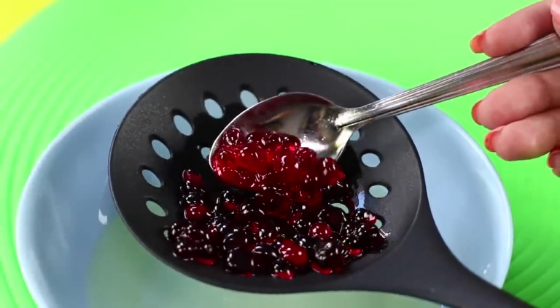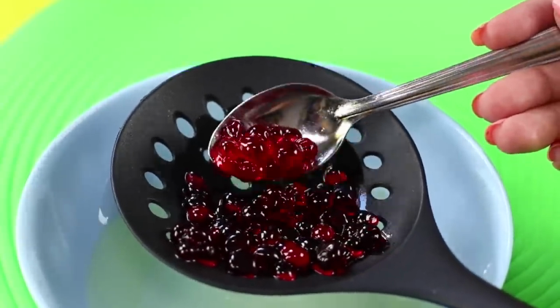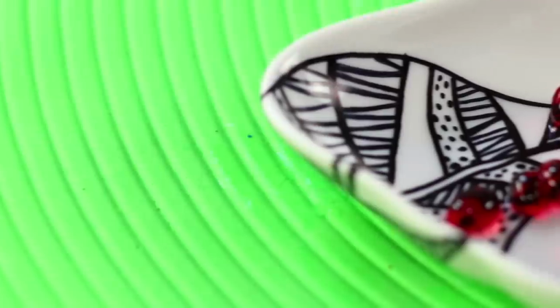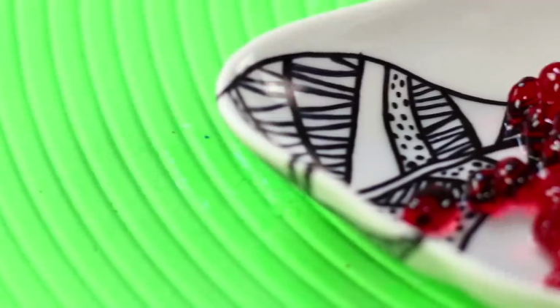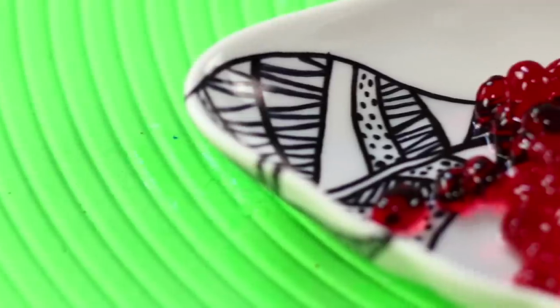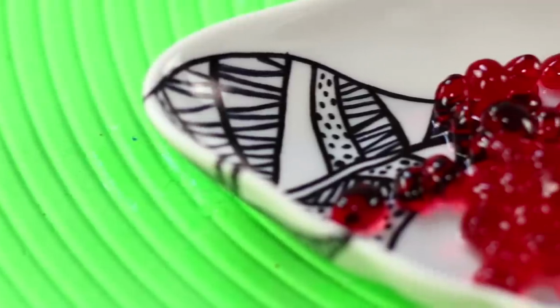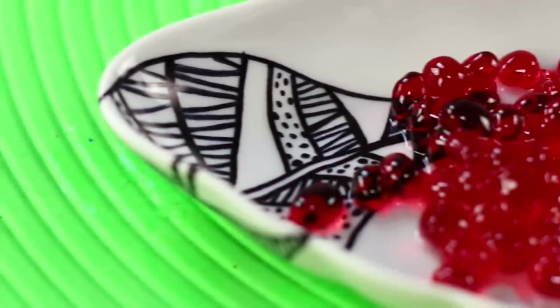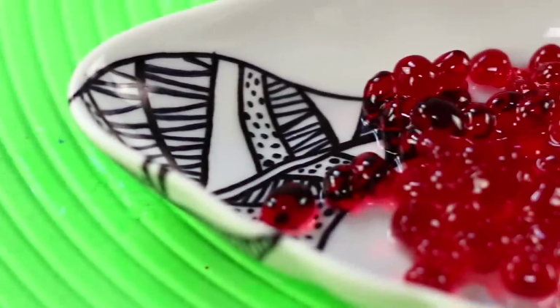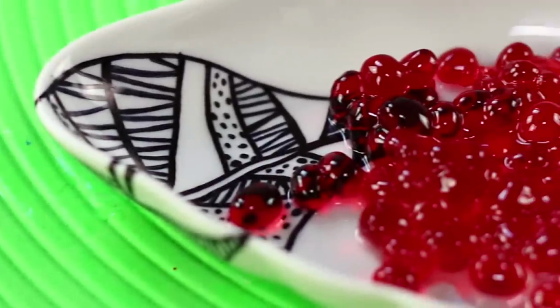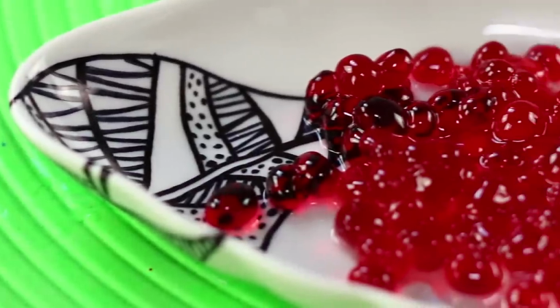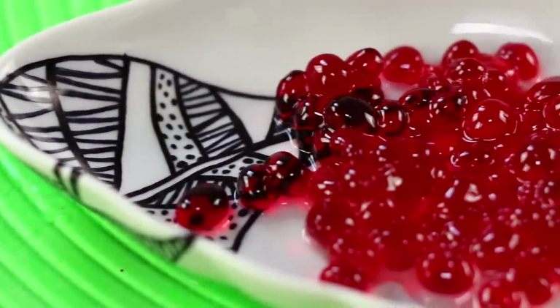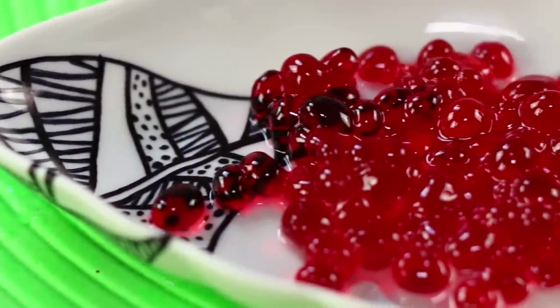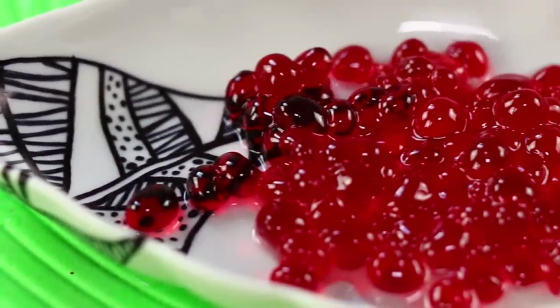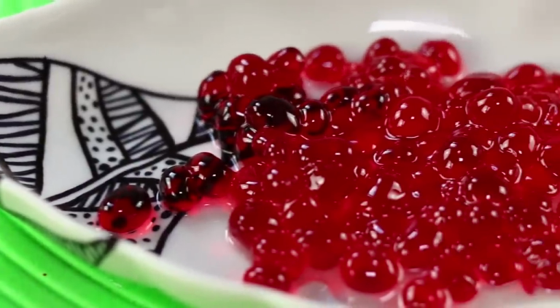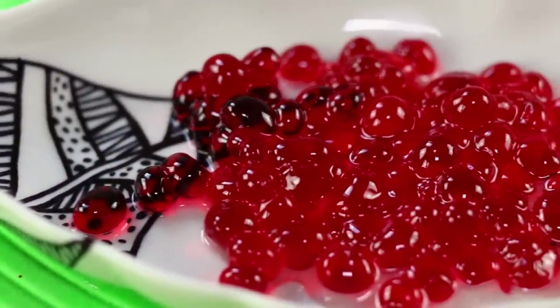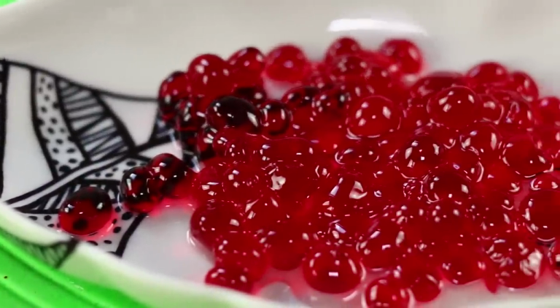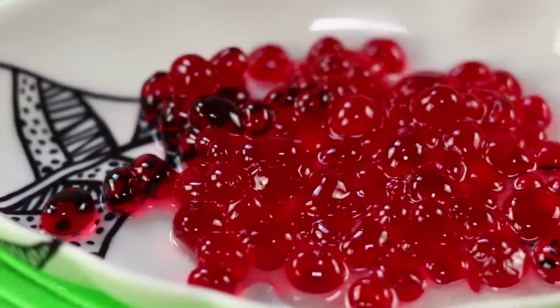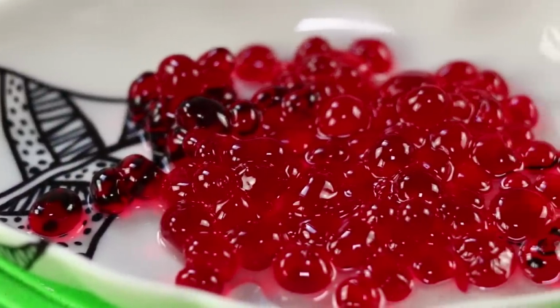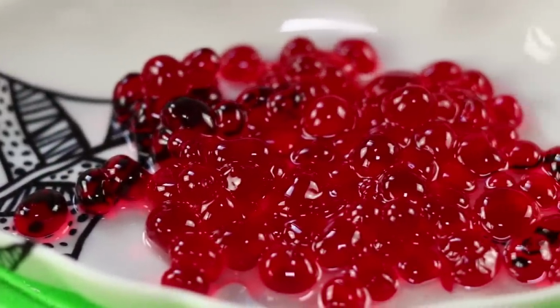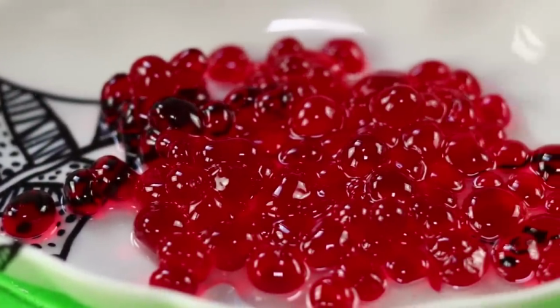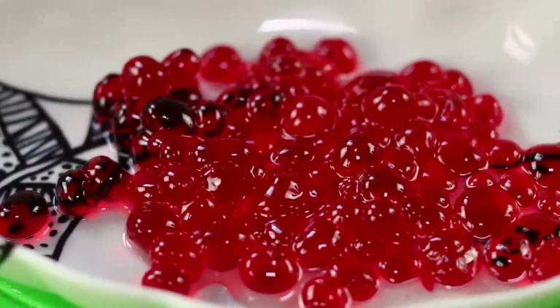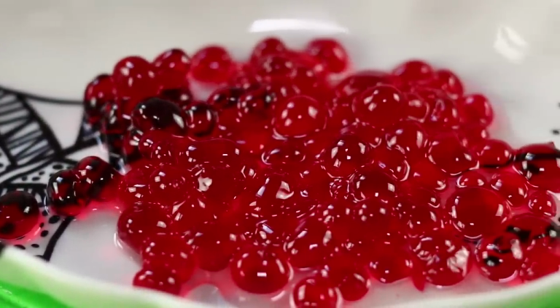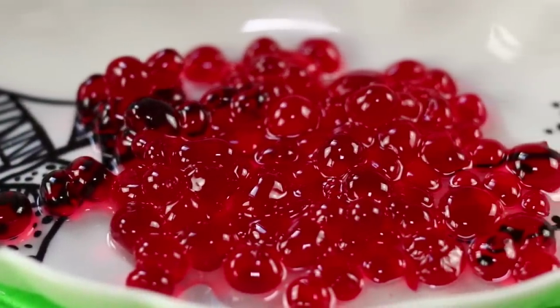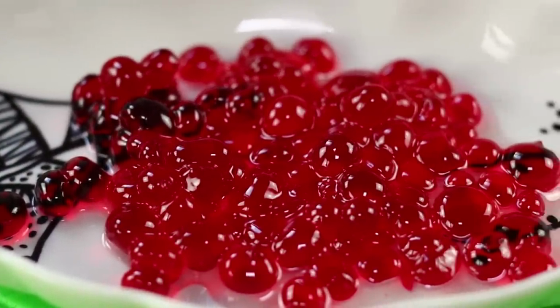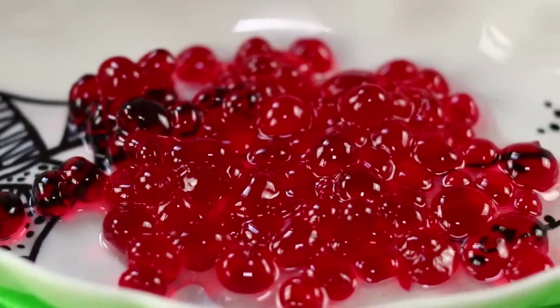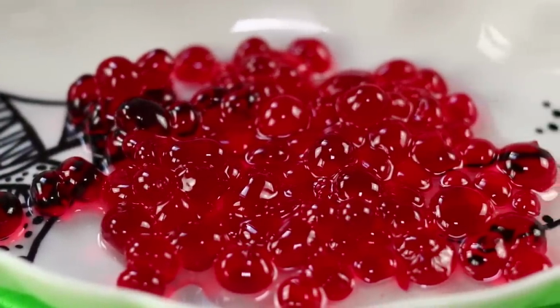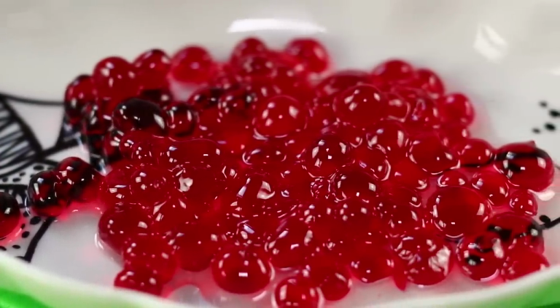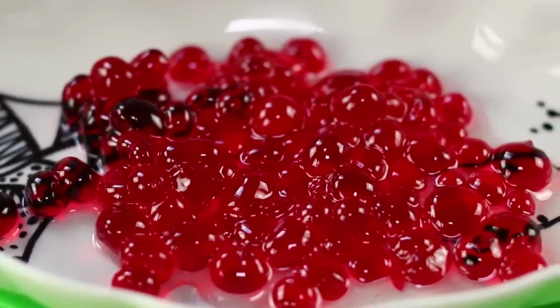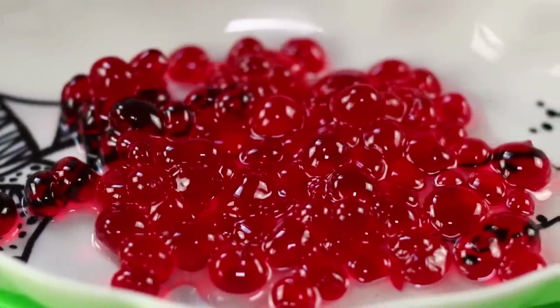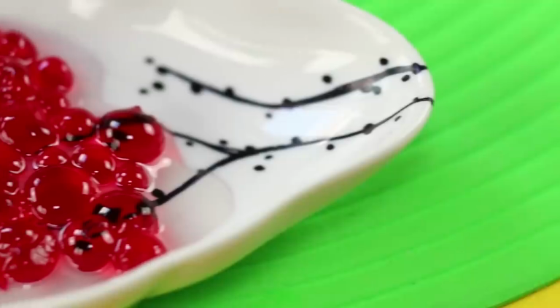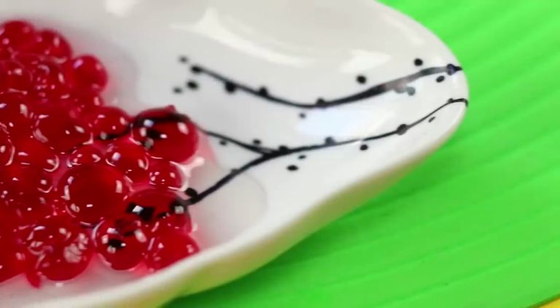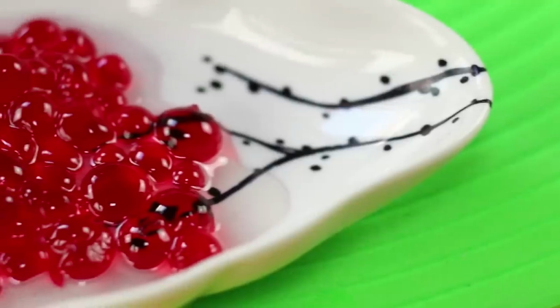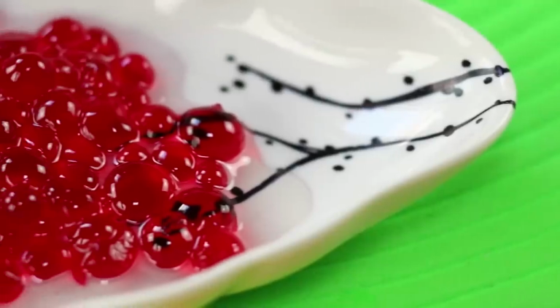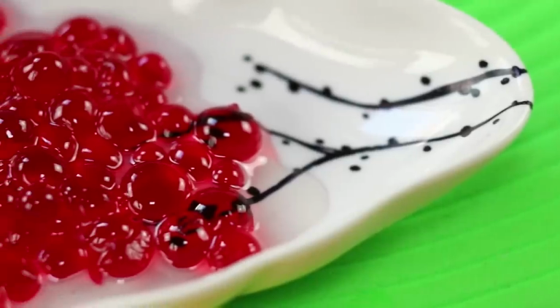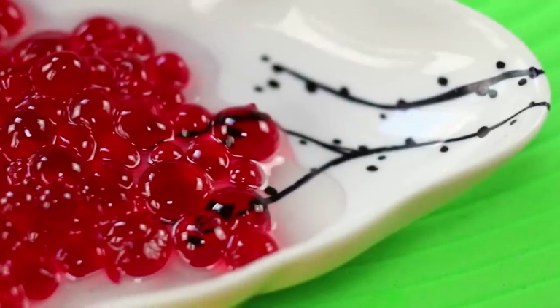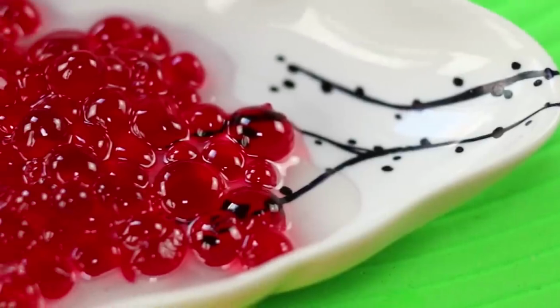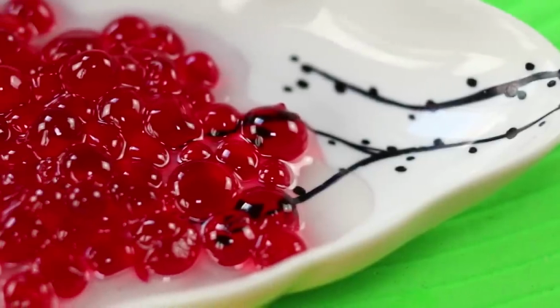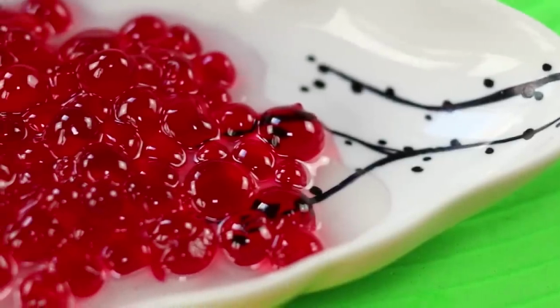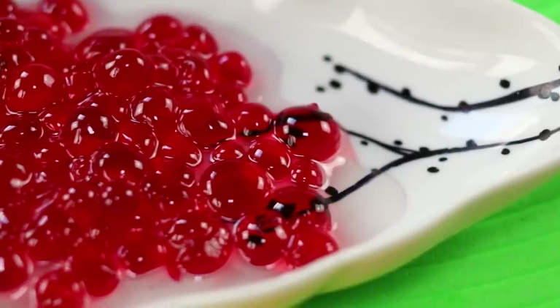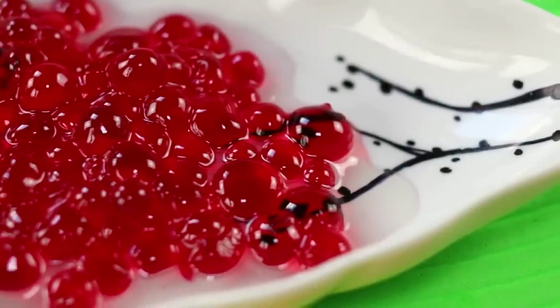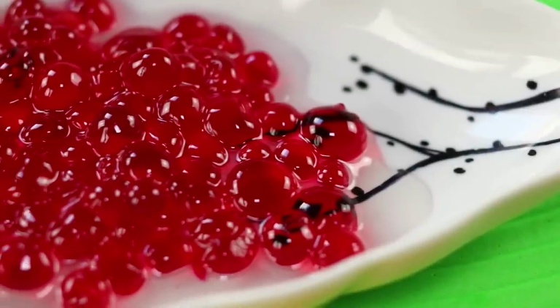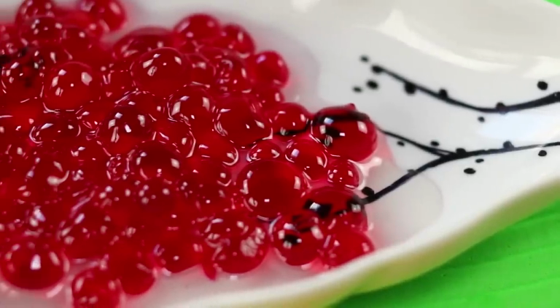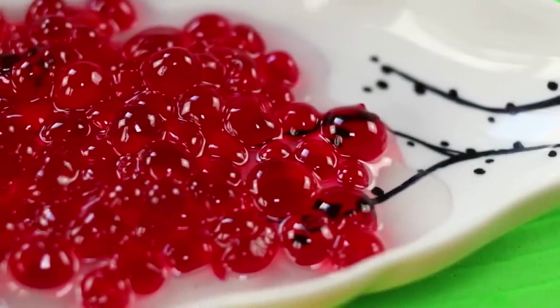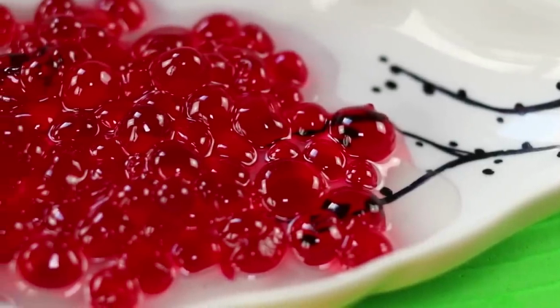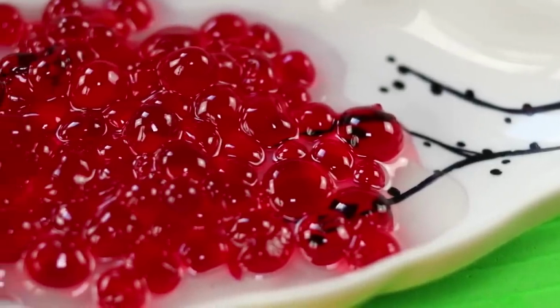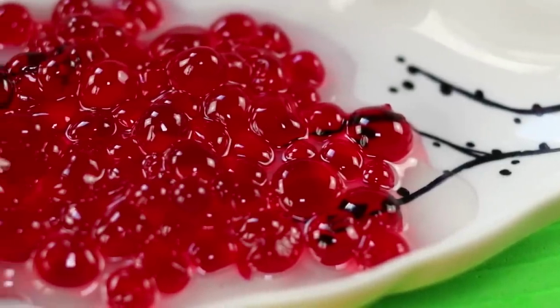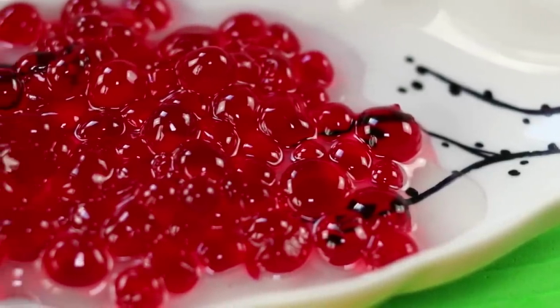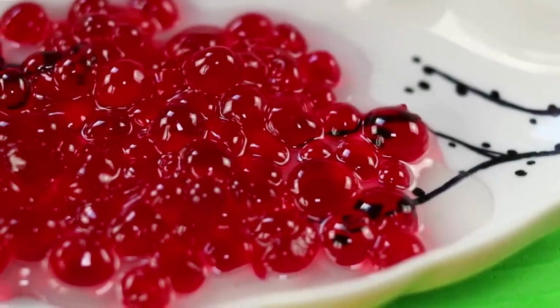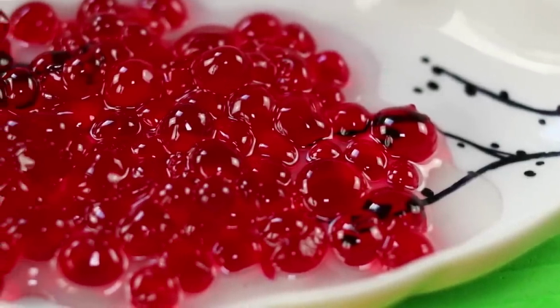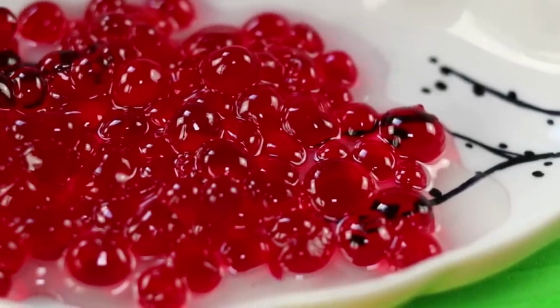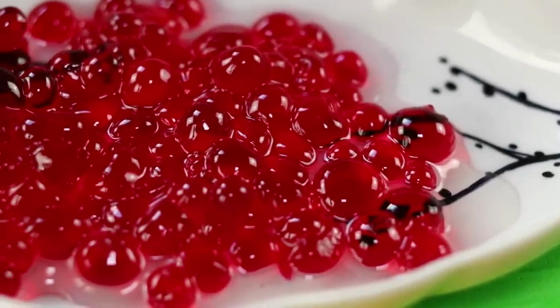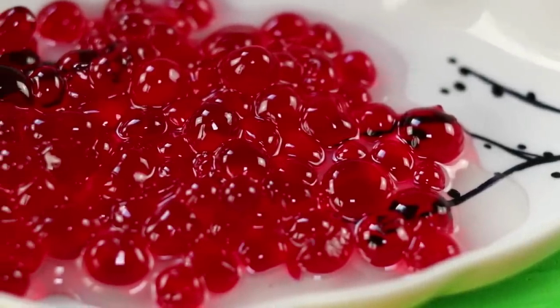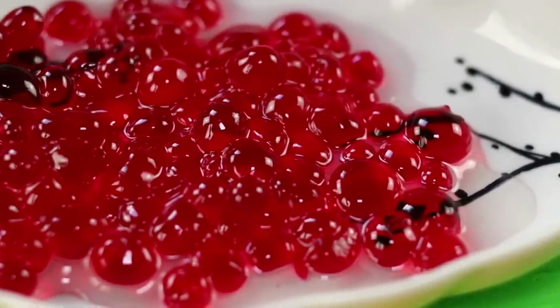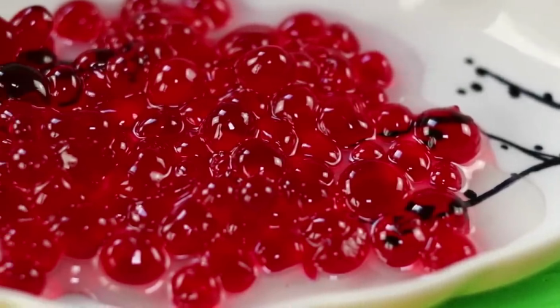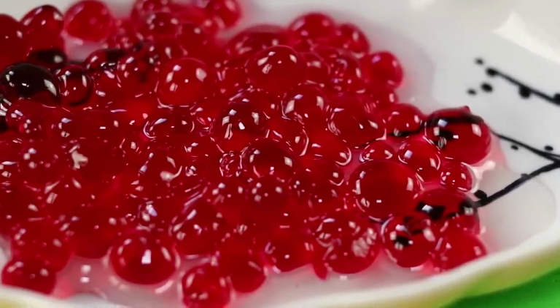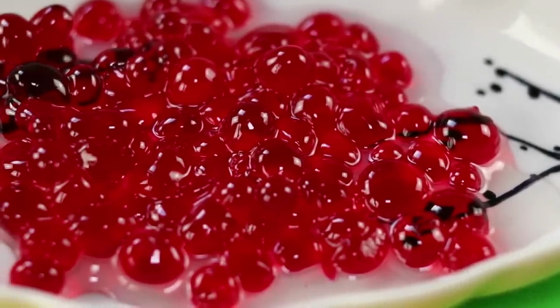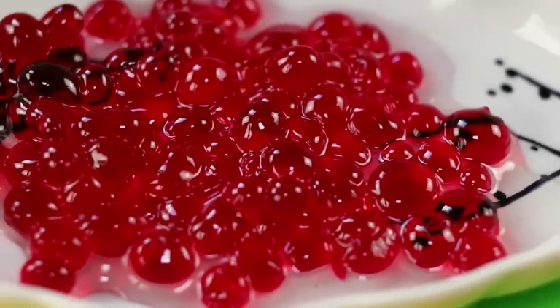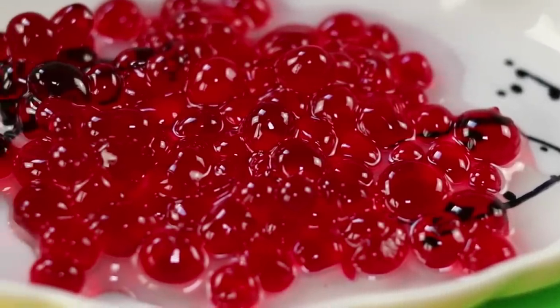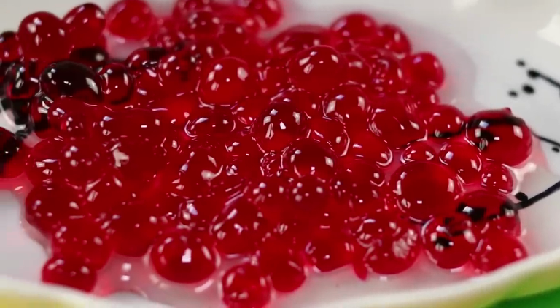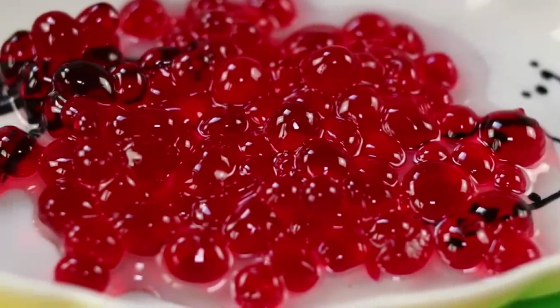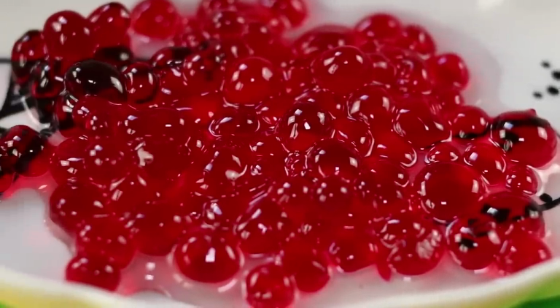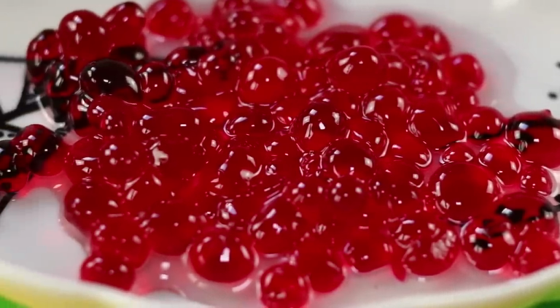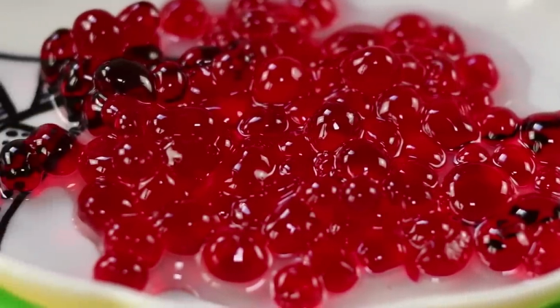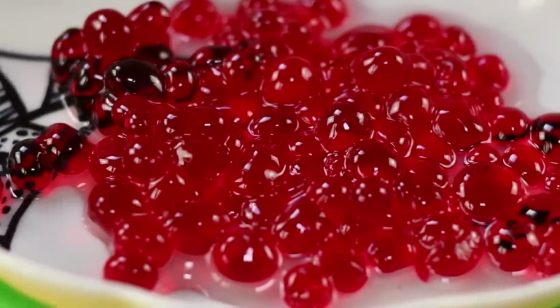Put them on a pretty dish. They look like eggs — I wonder what will hatch out of them? A jello fish?